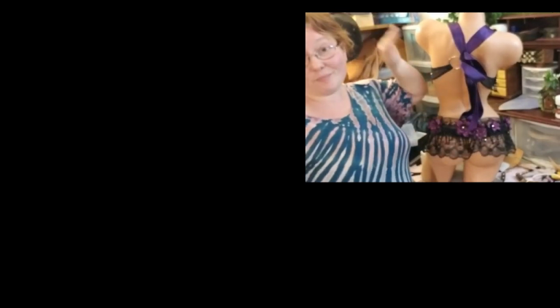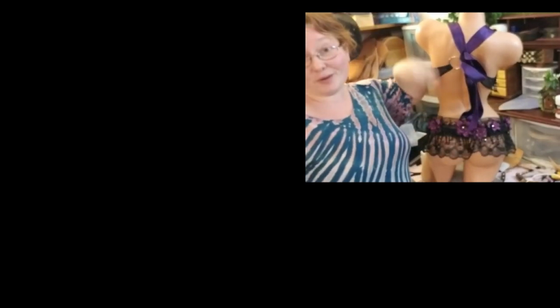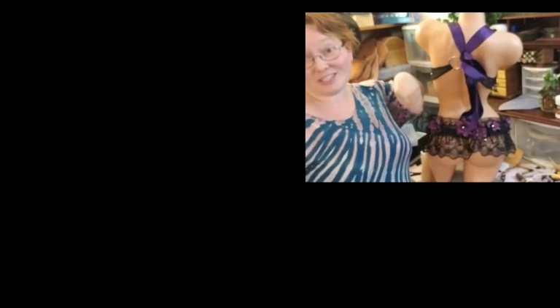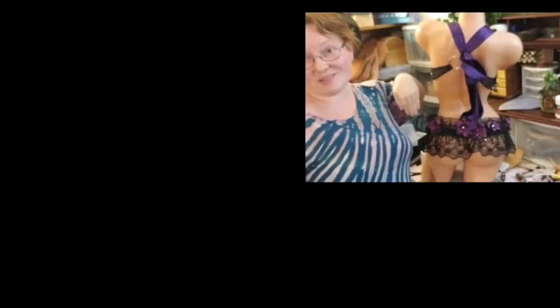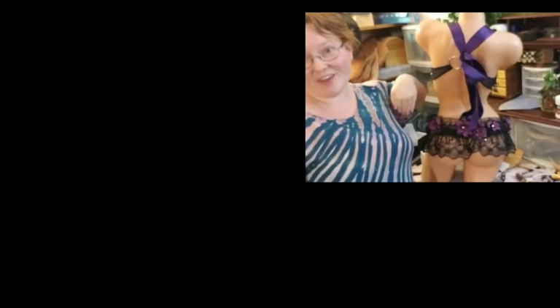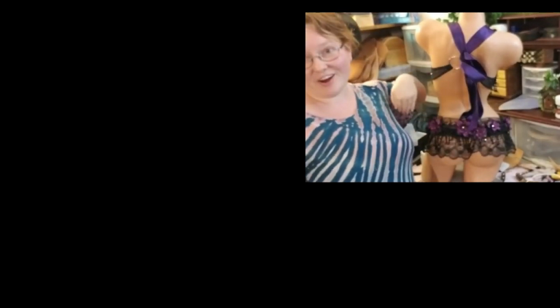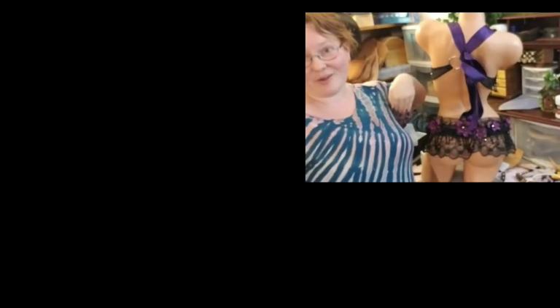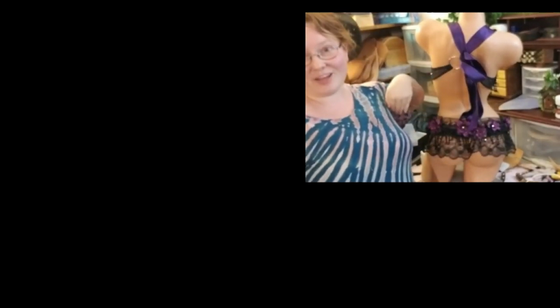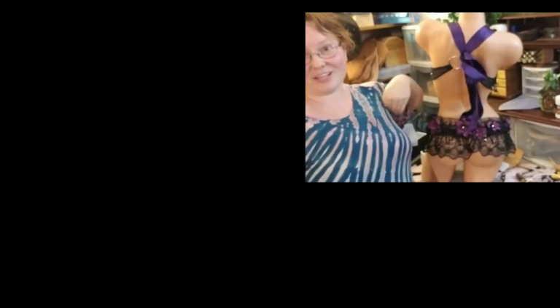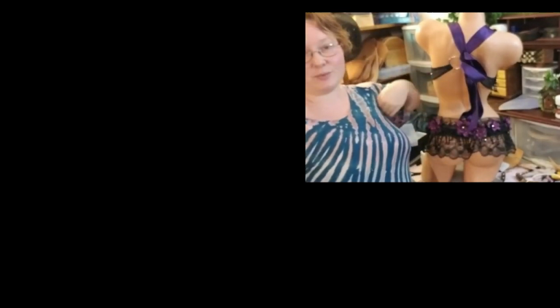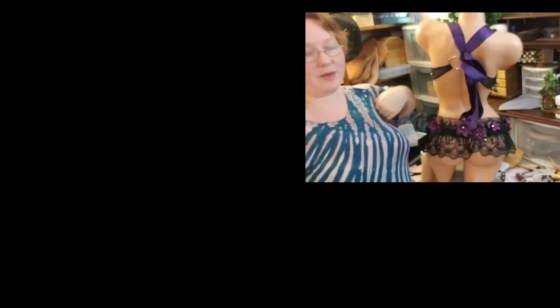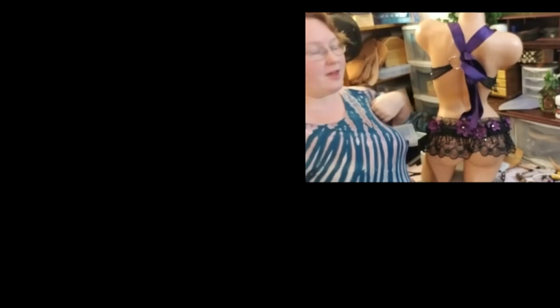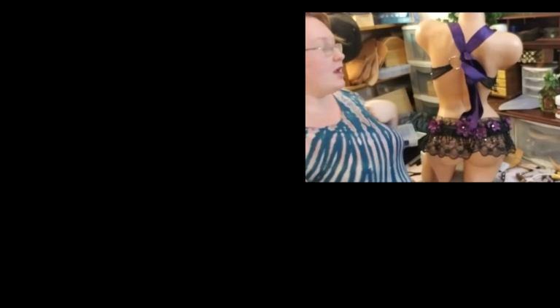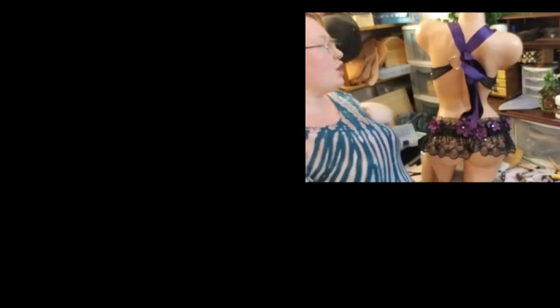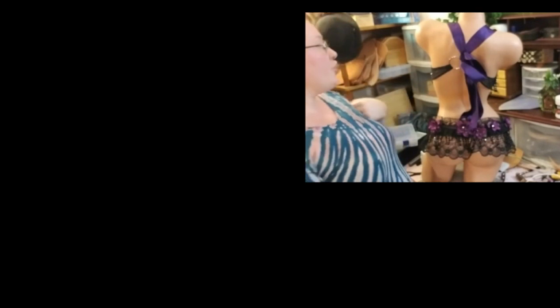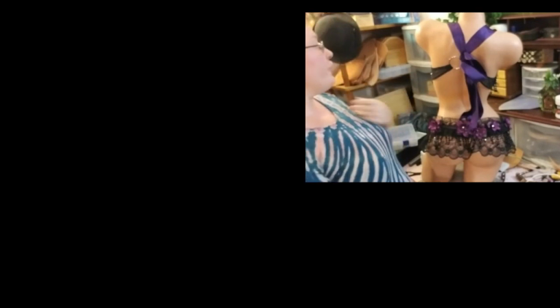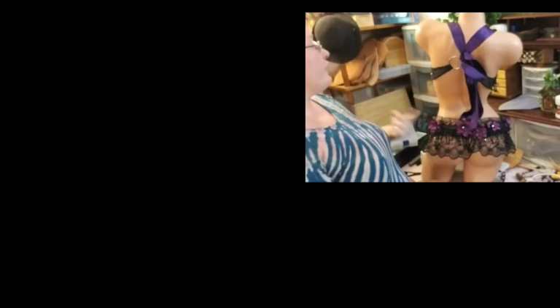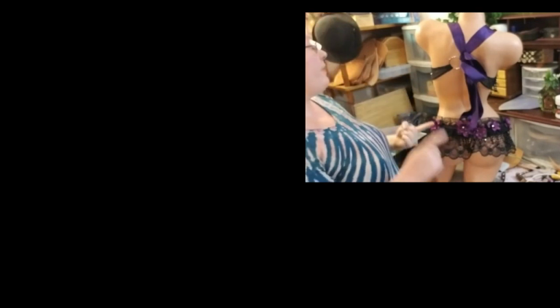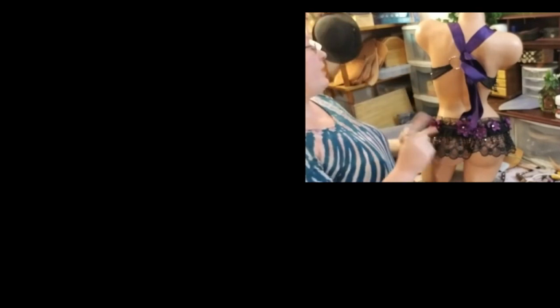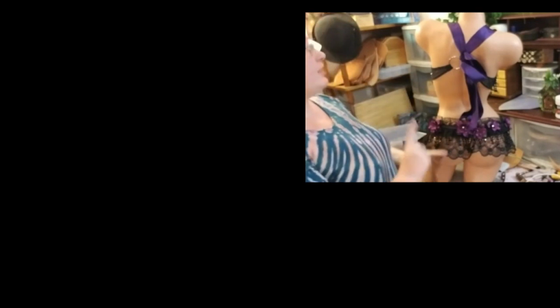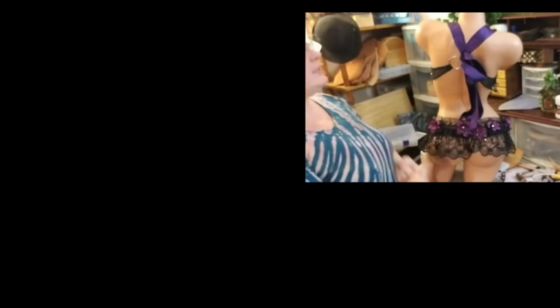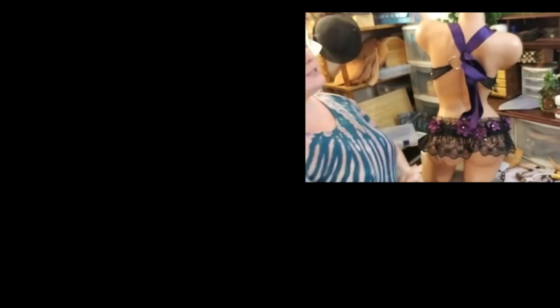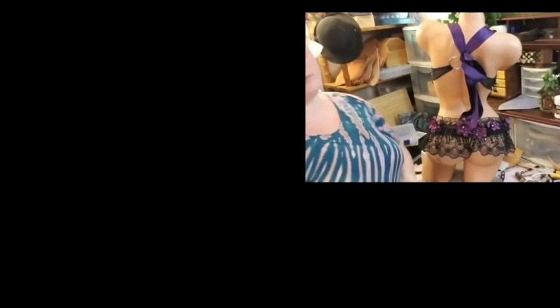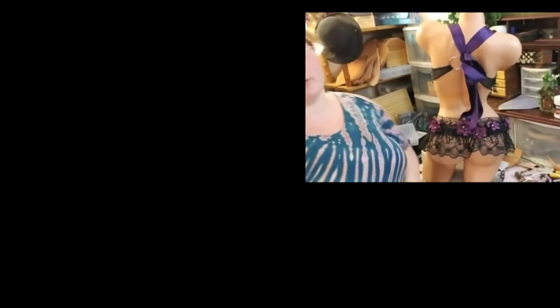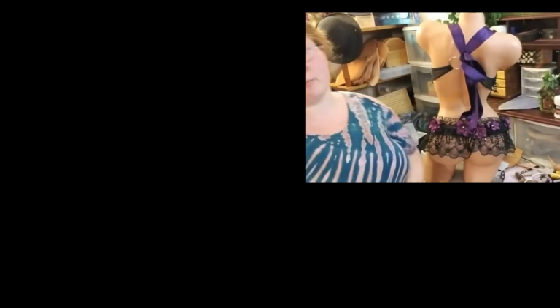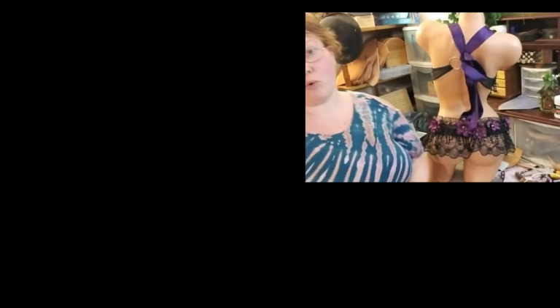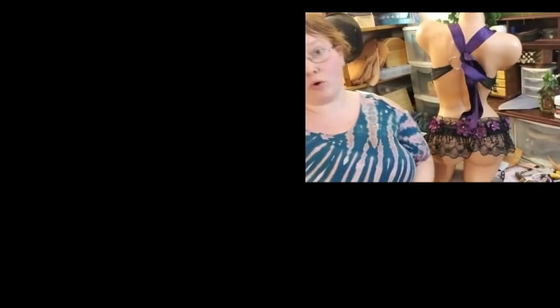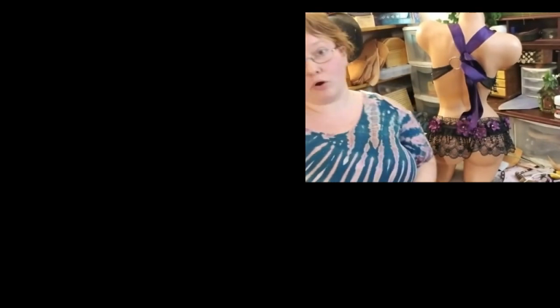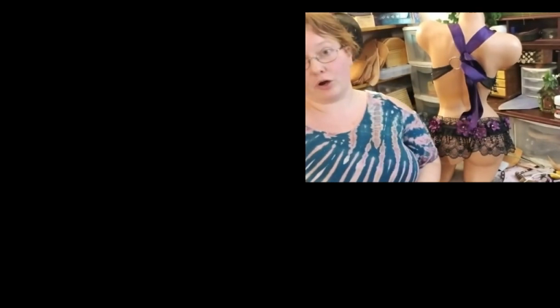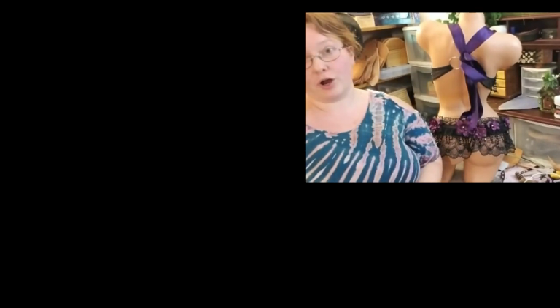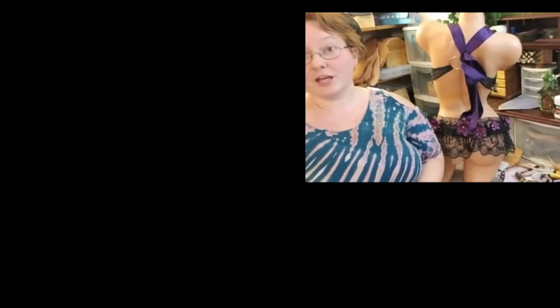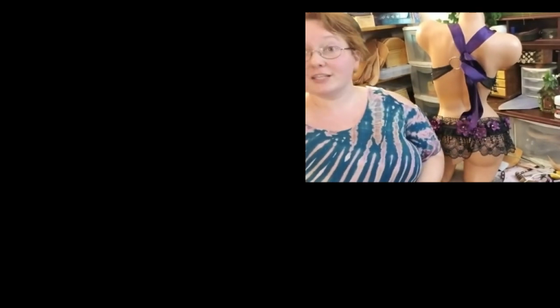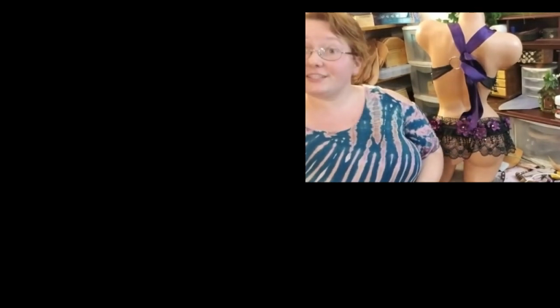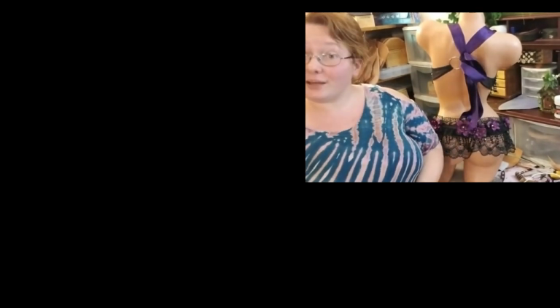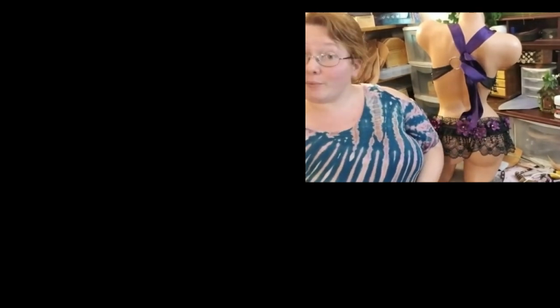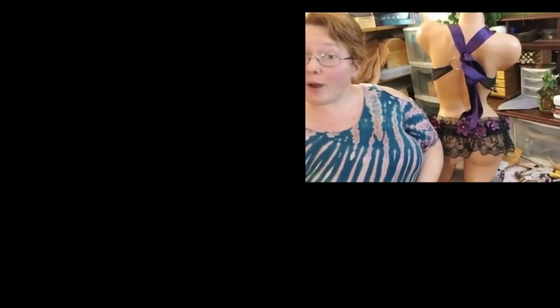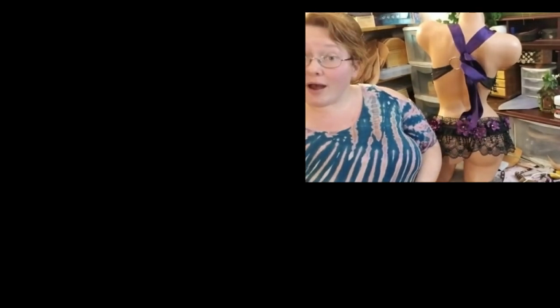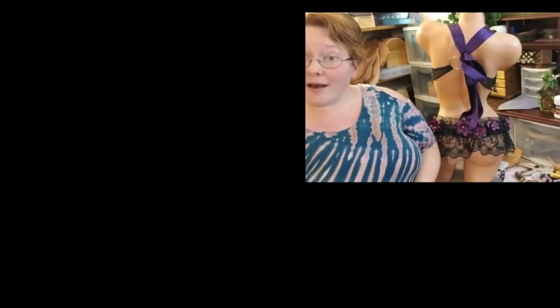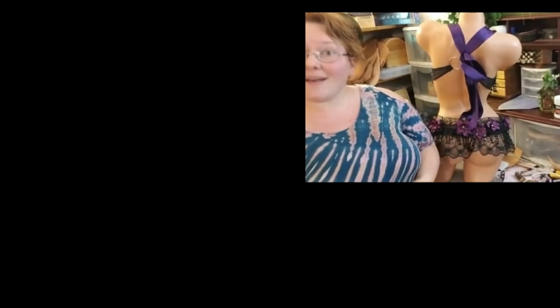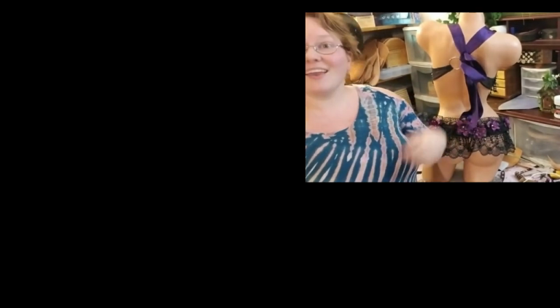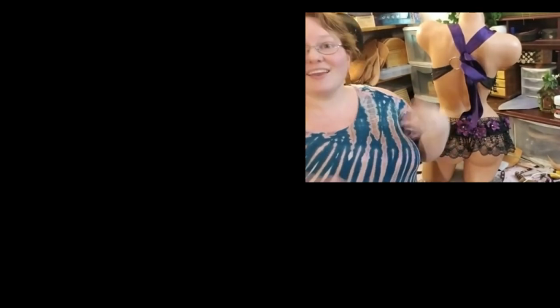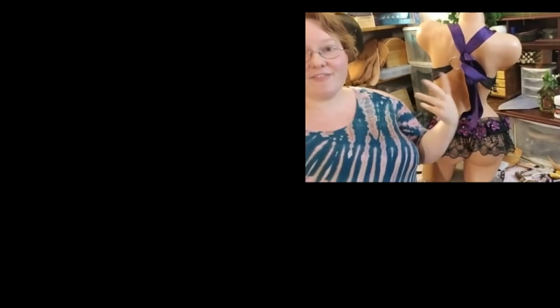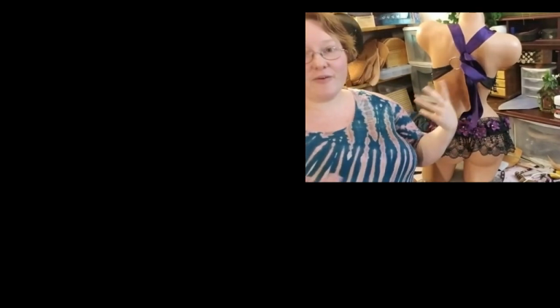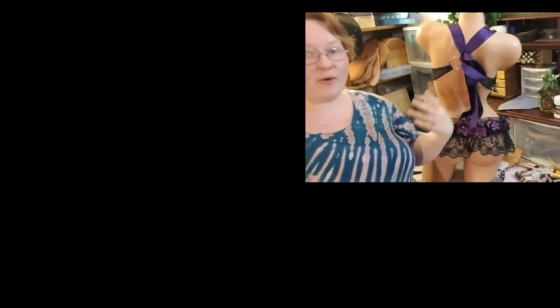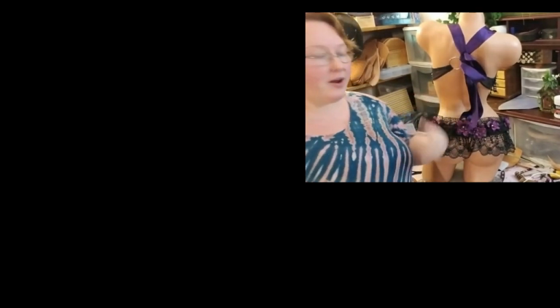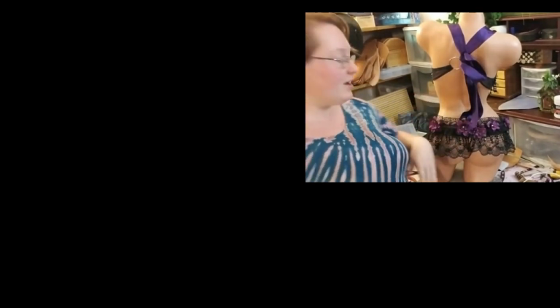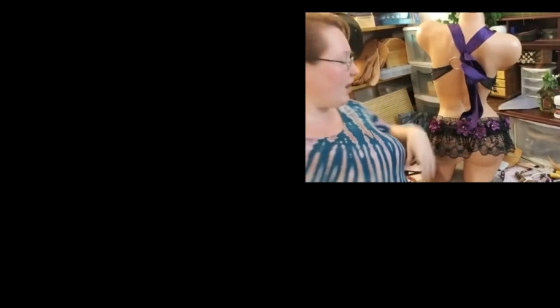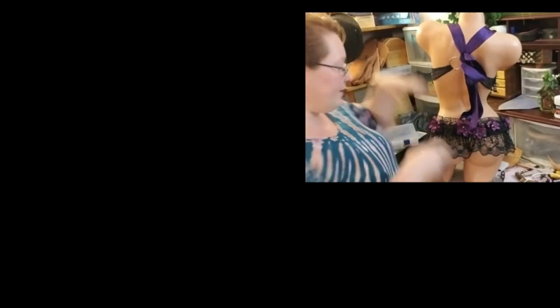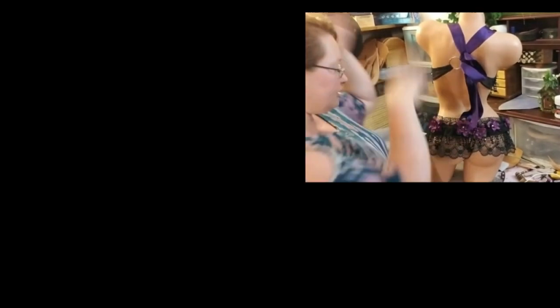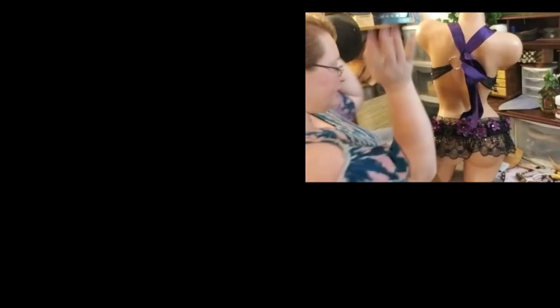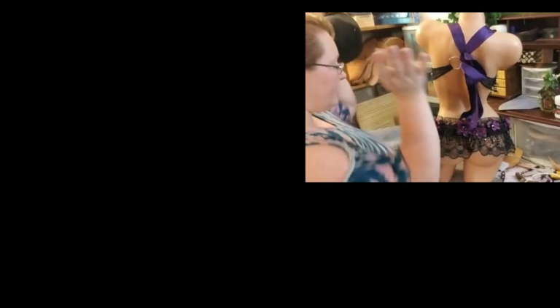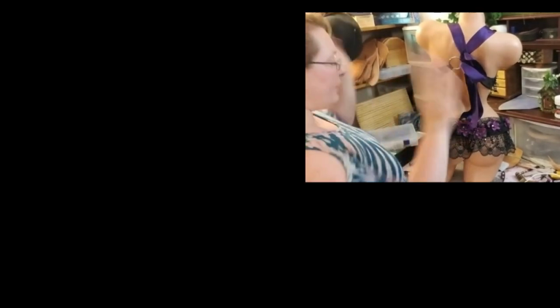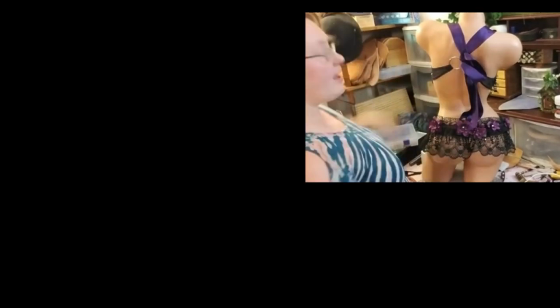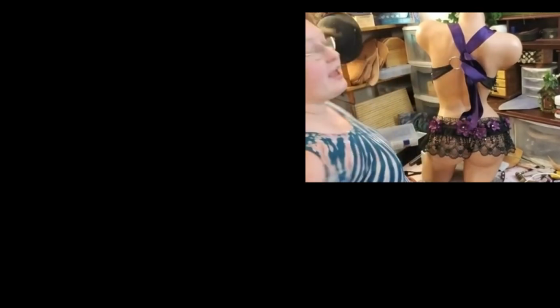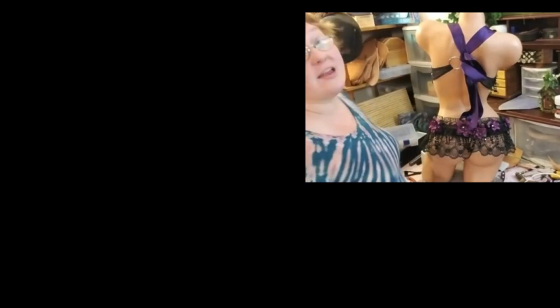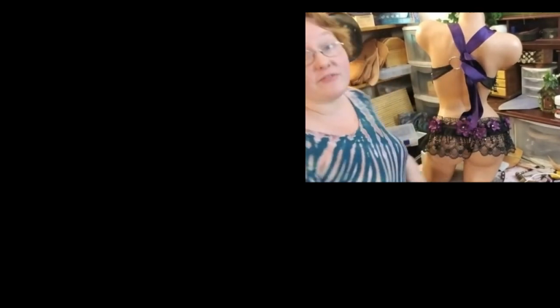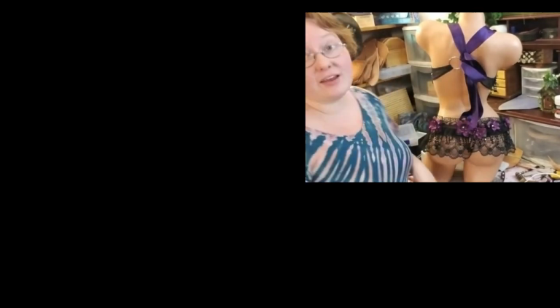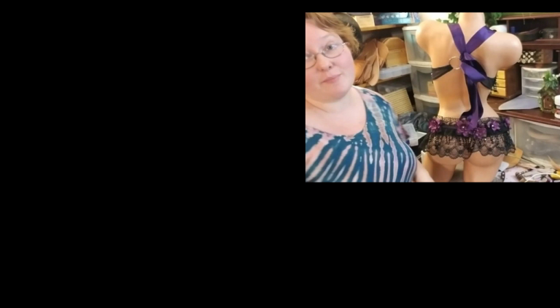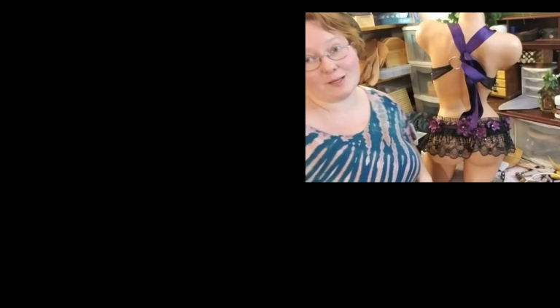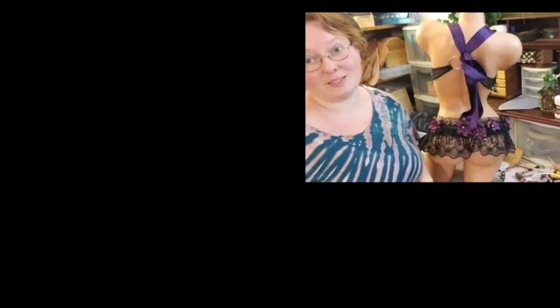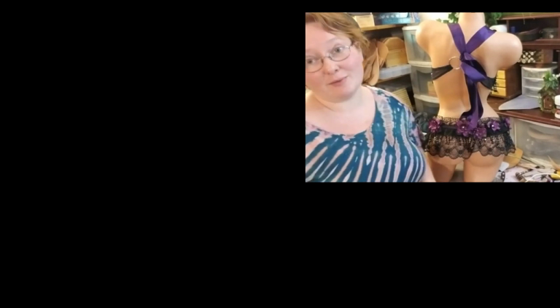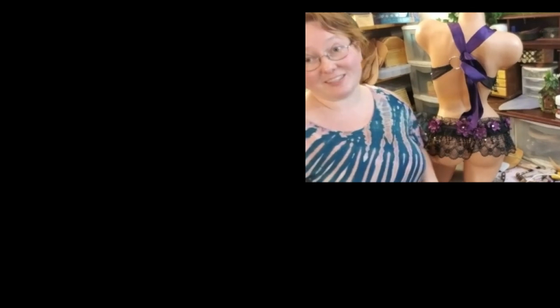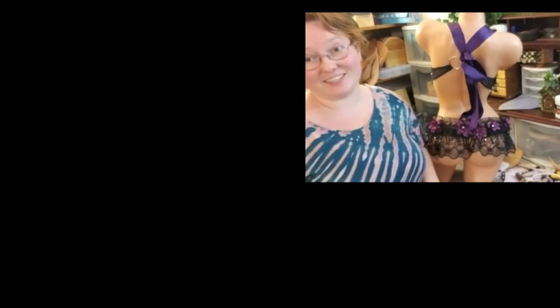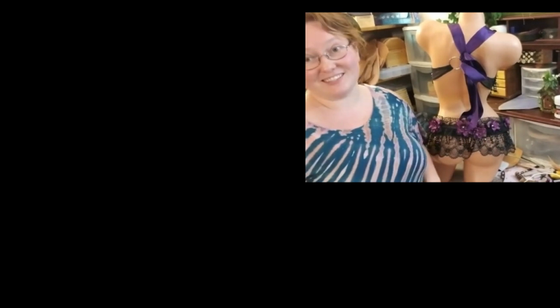You could put some fairy wings with it, make it a little bit more steampunk if you wanted — just infinite possibilities, you guys.